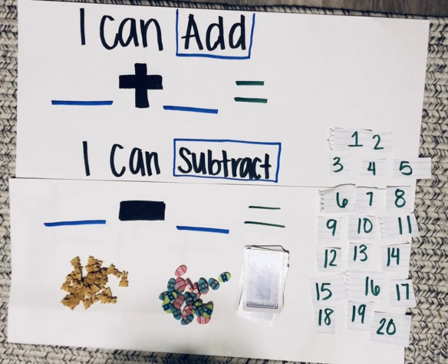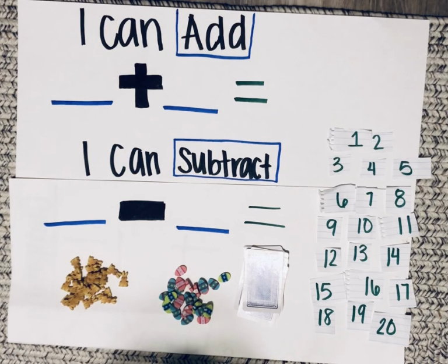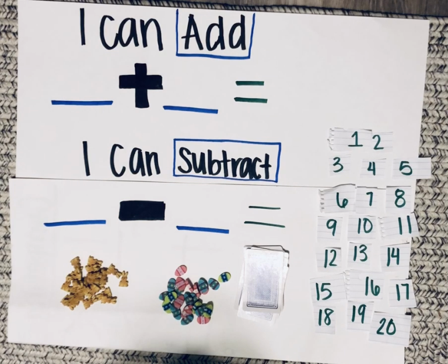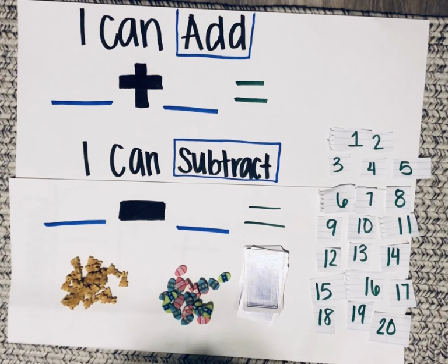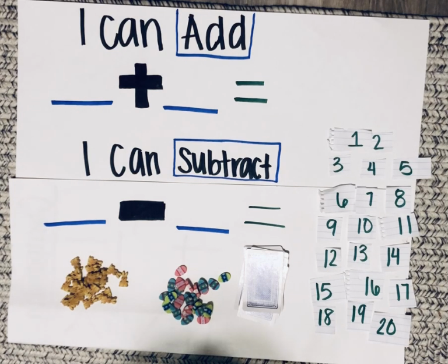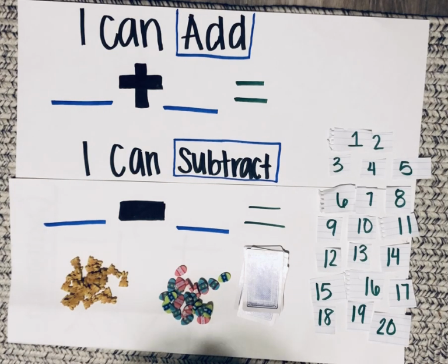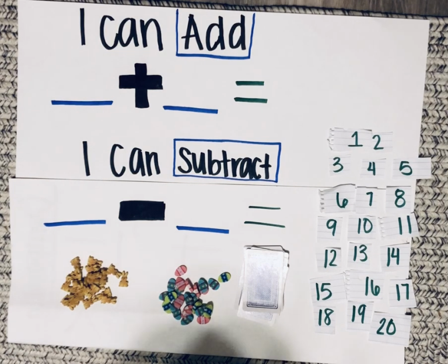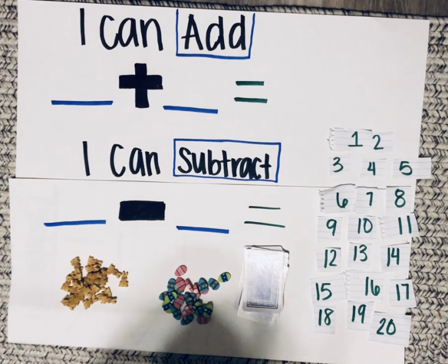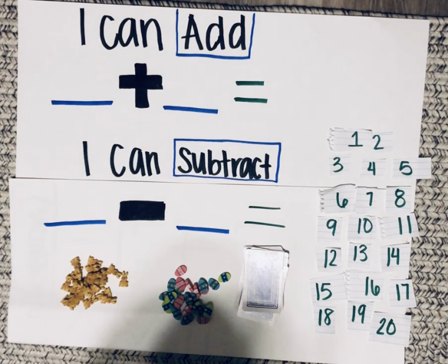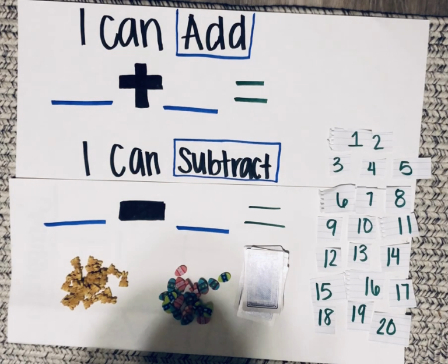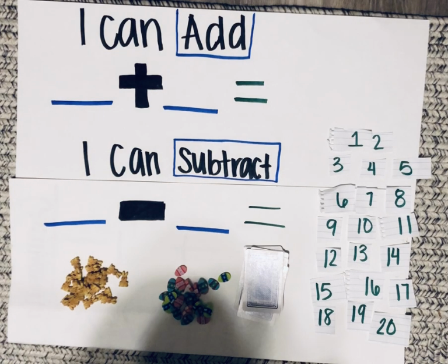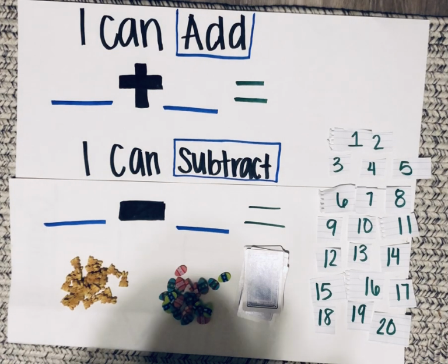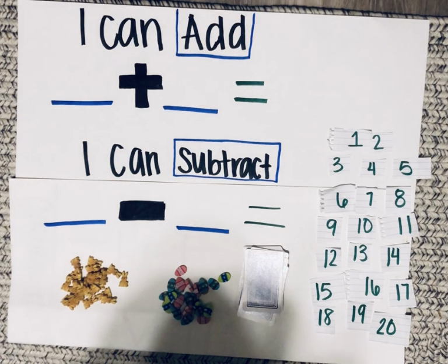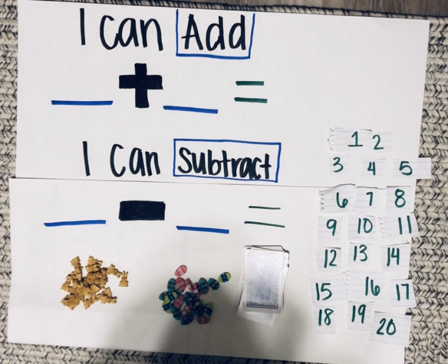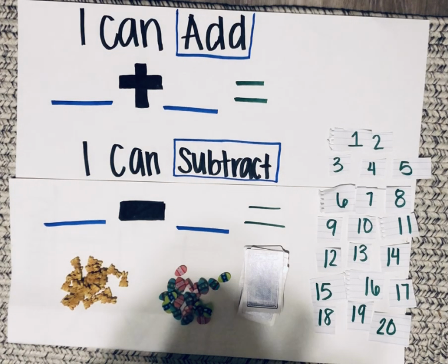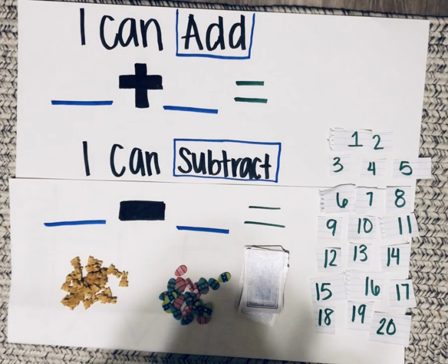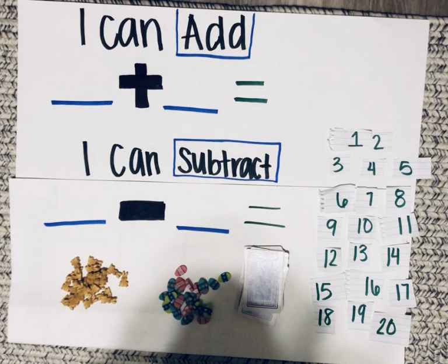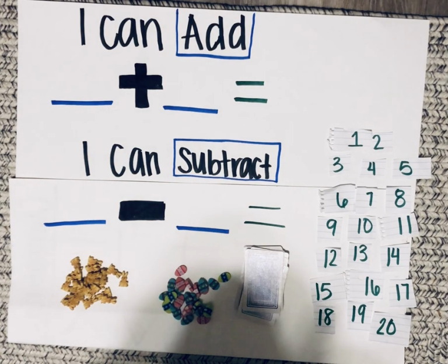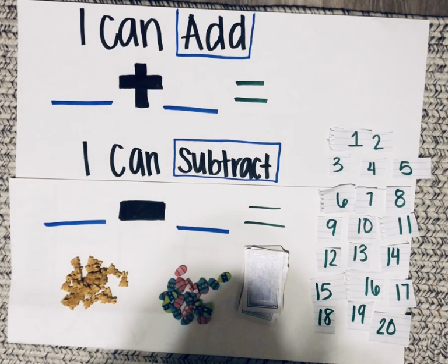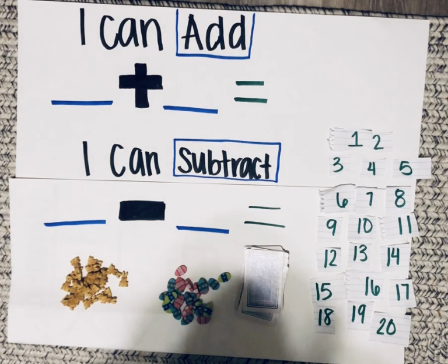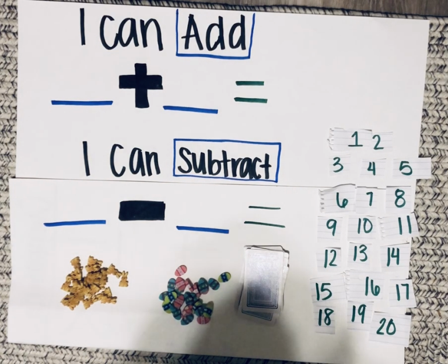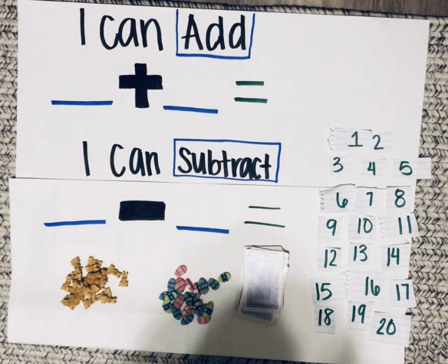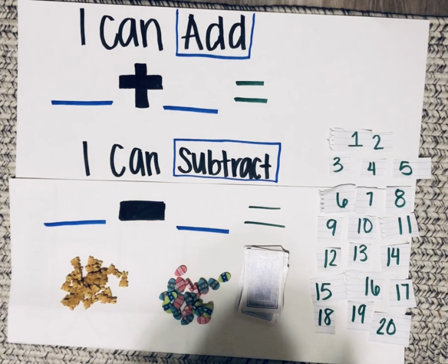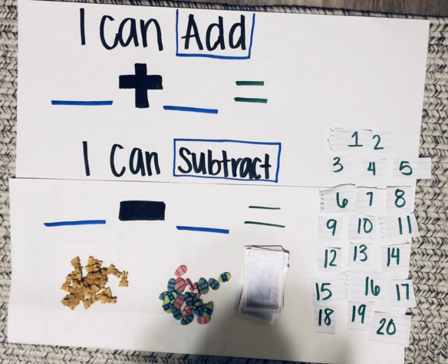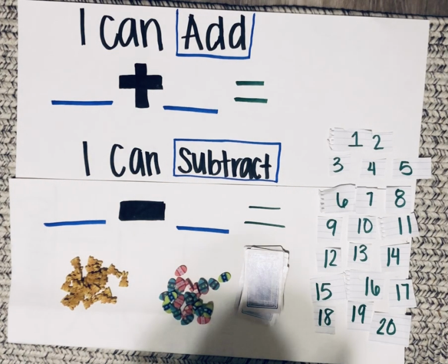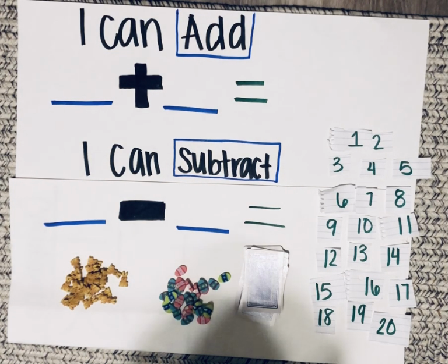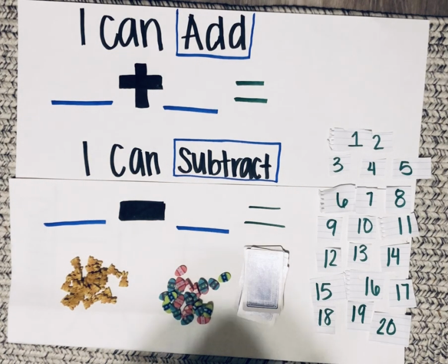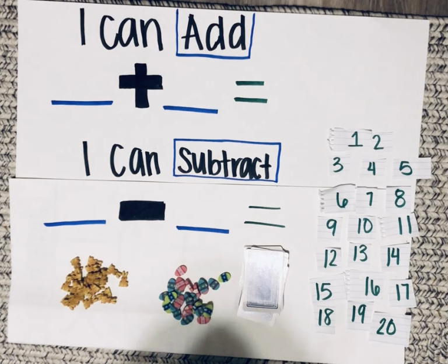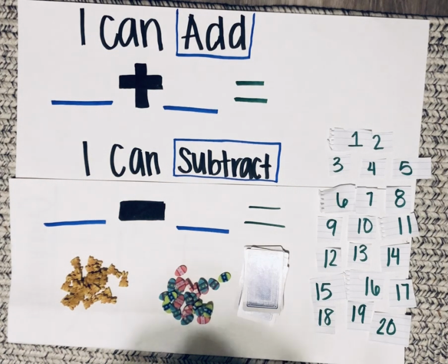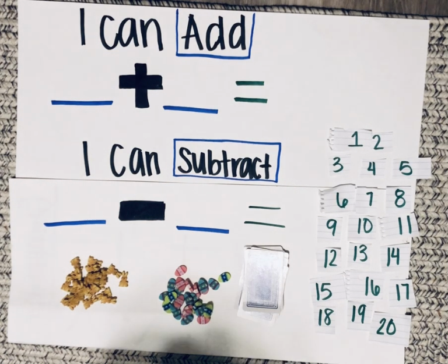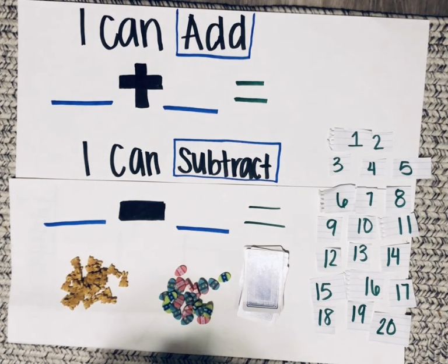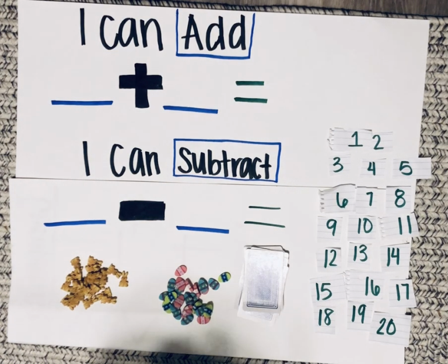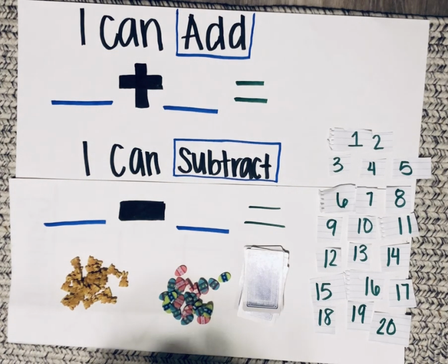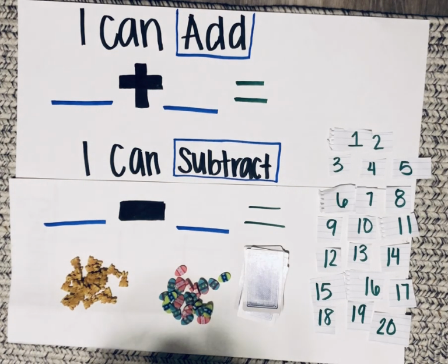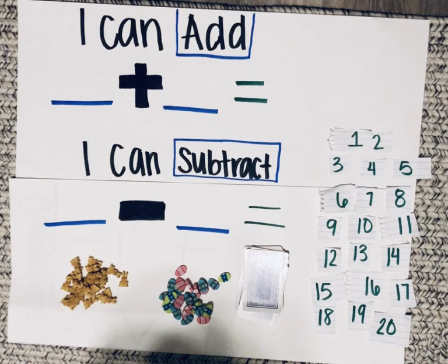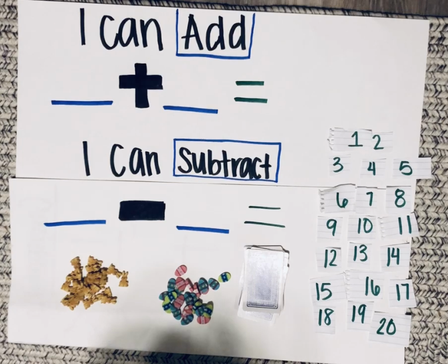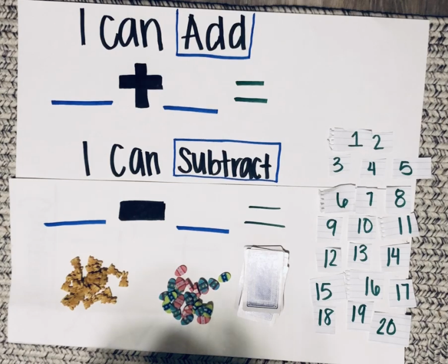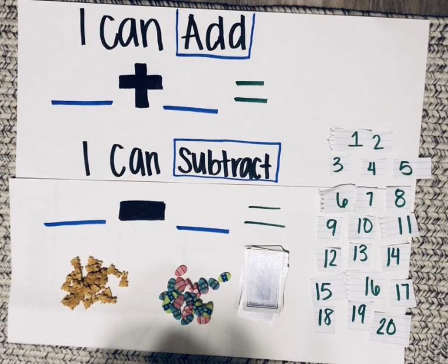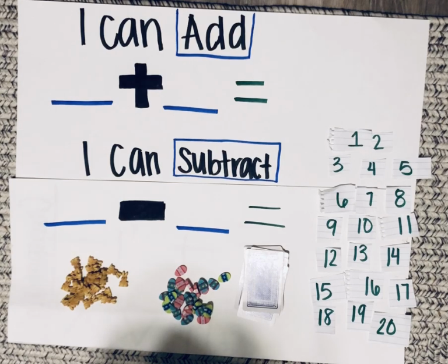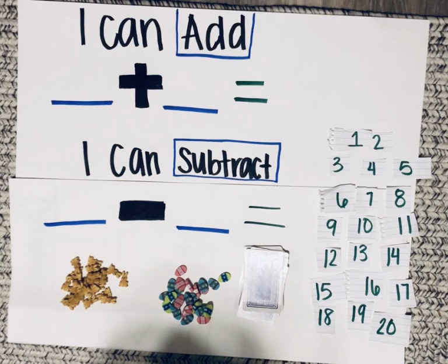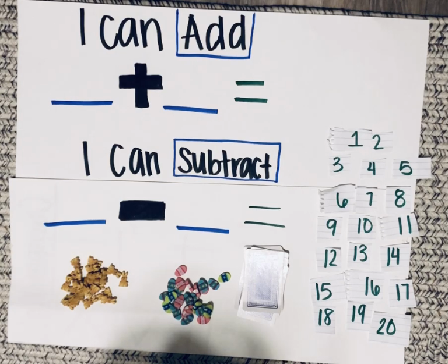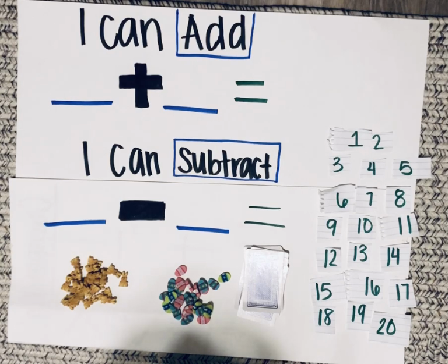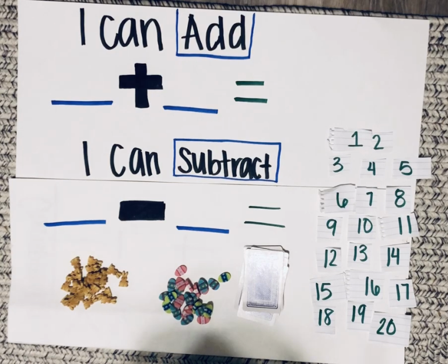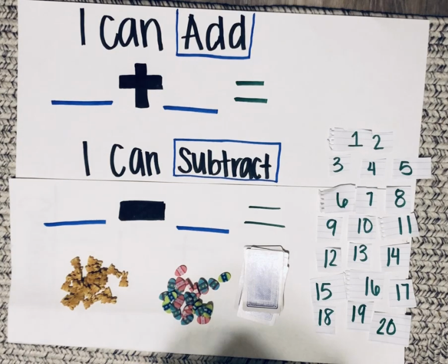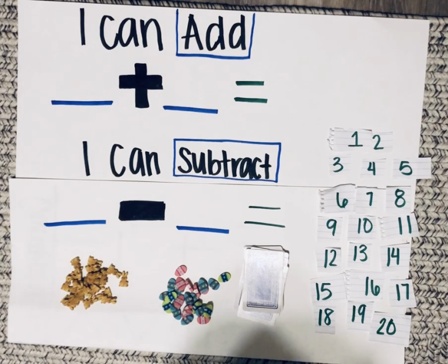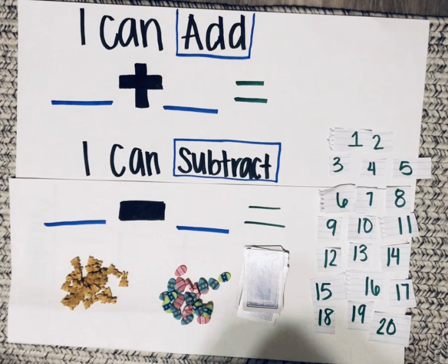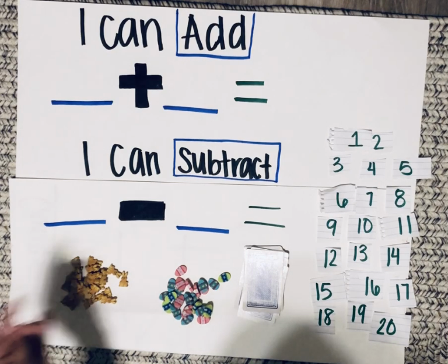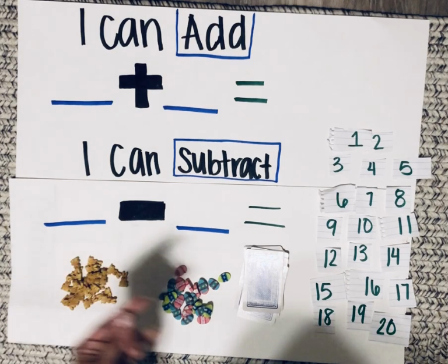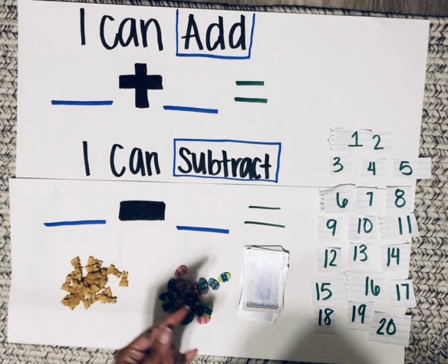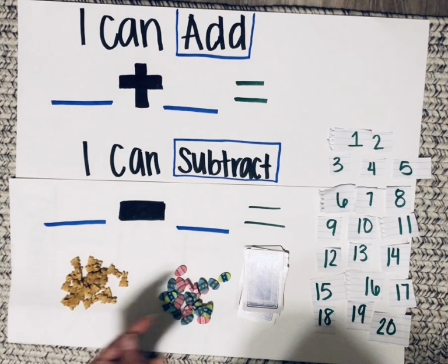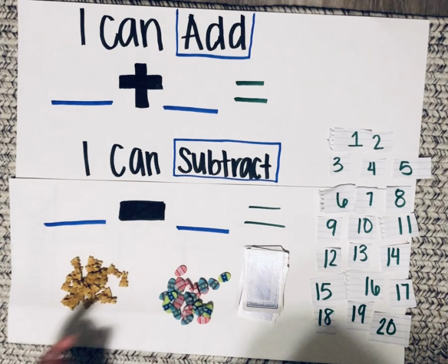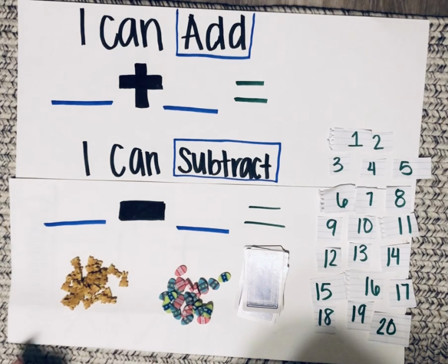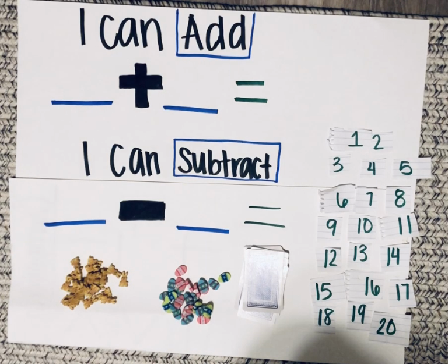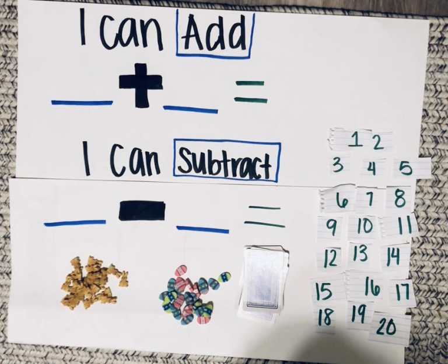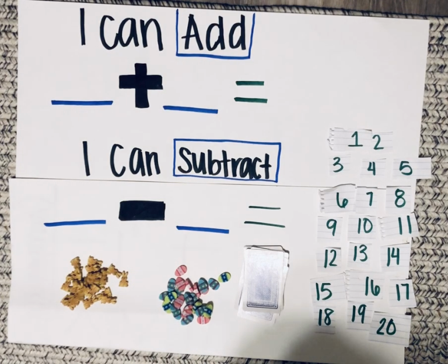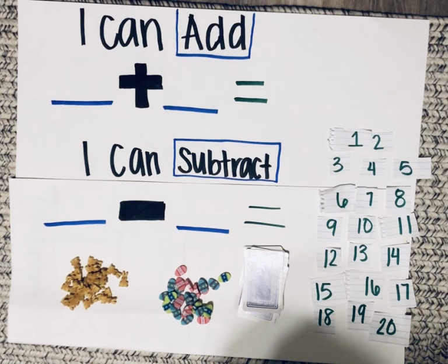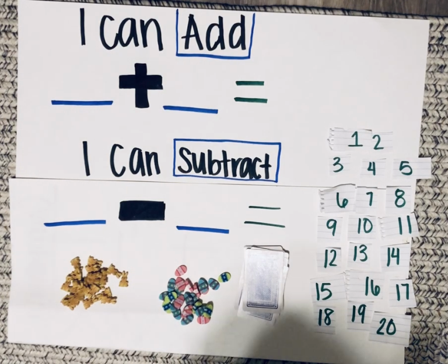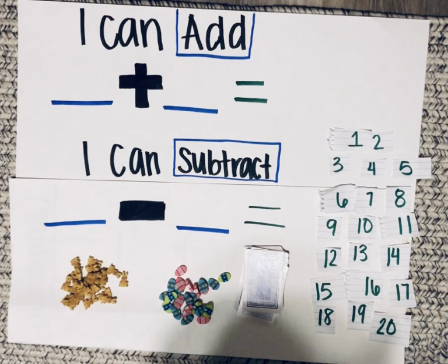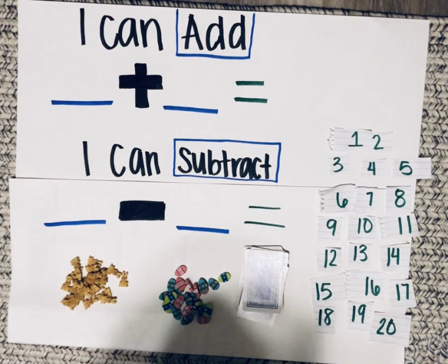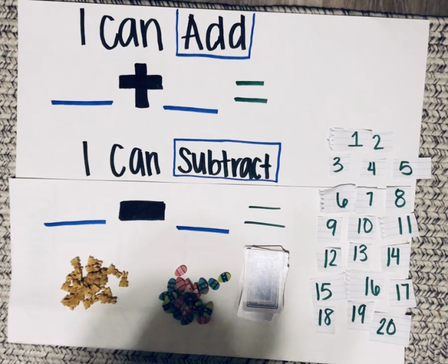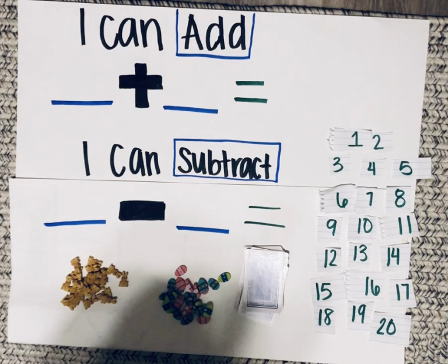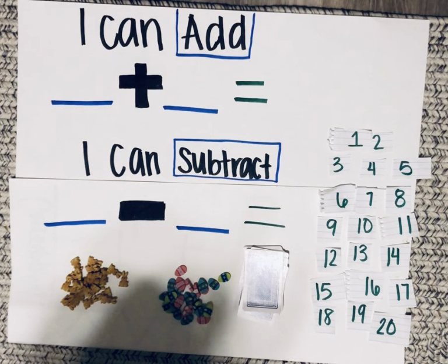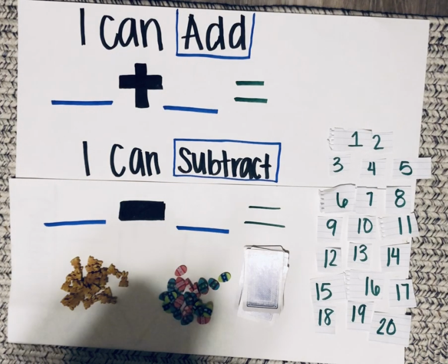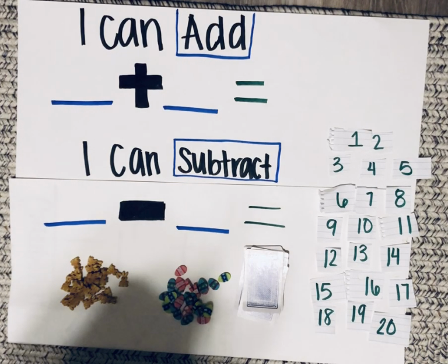First you'll create a game board that looks similar to mine. It will have two sections: I can add, and I can subtract.